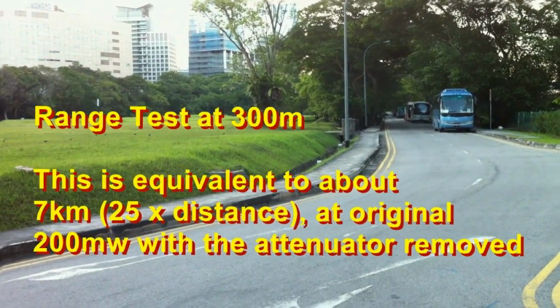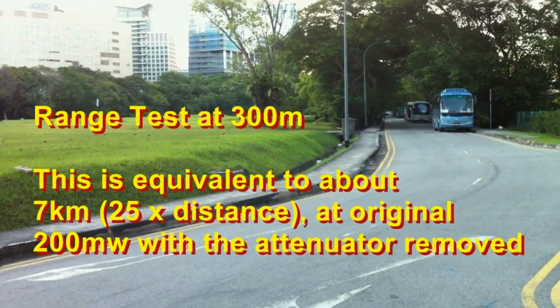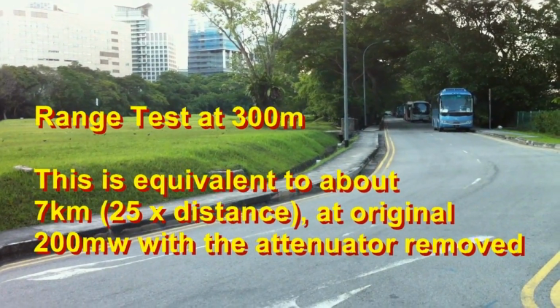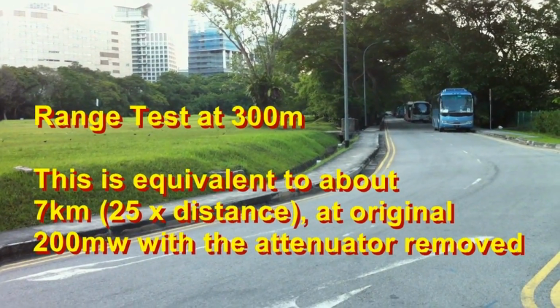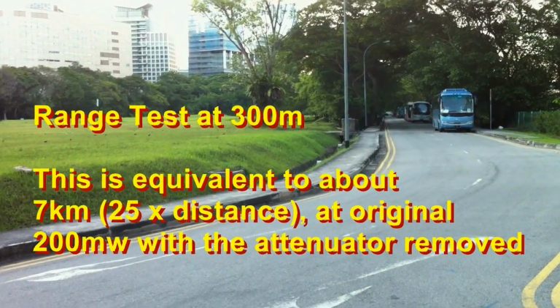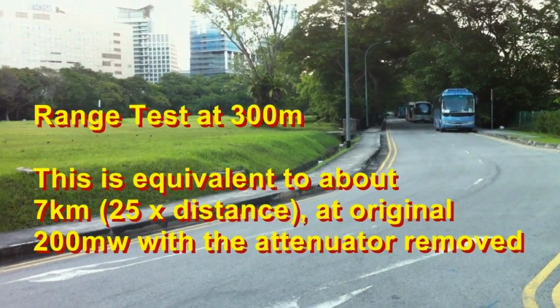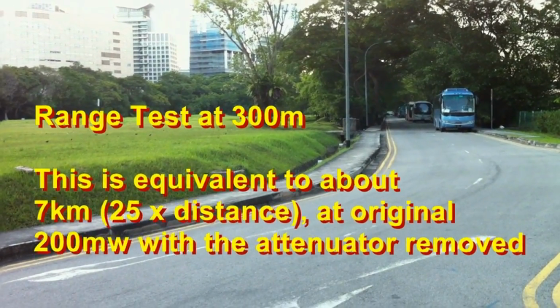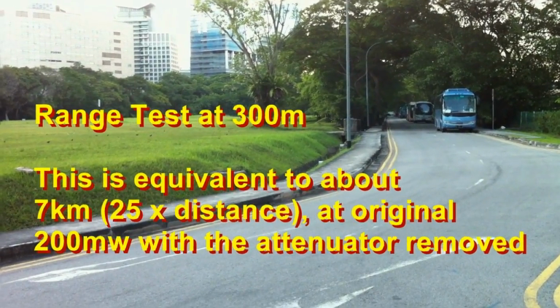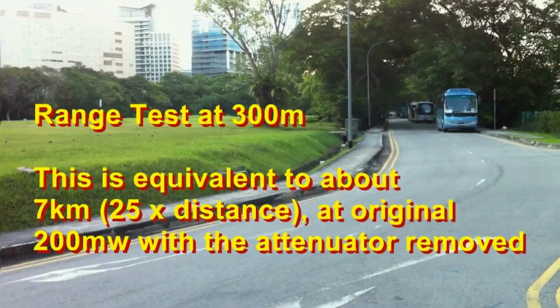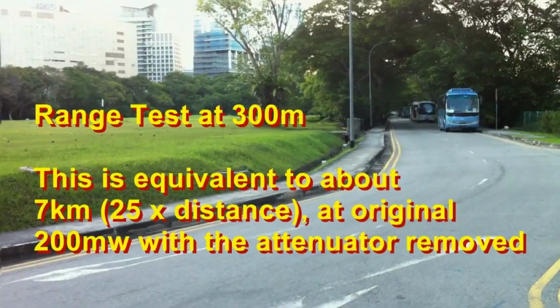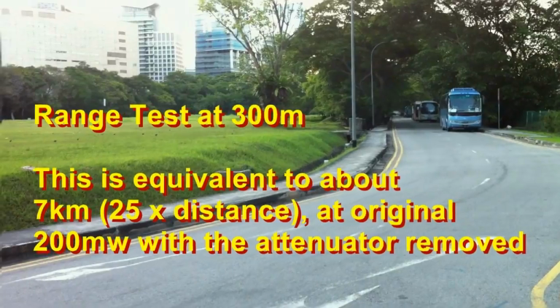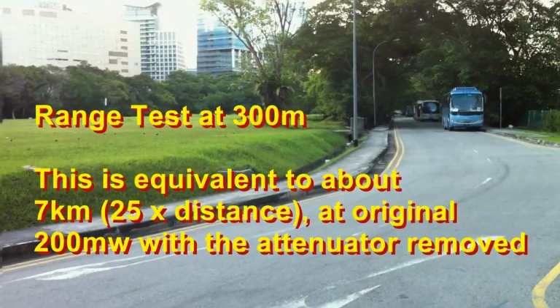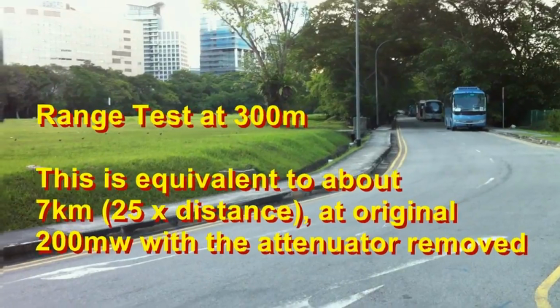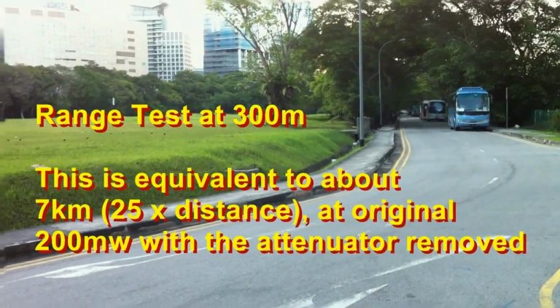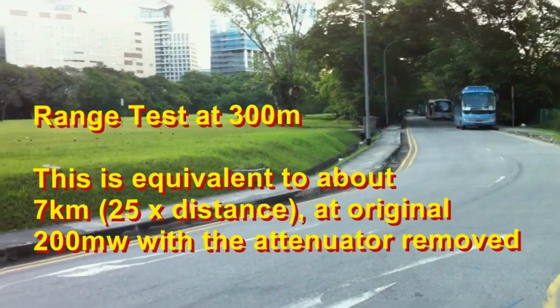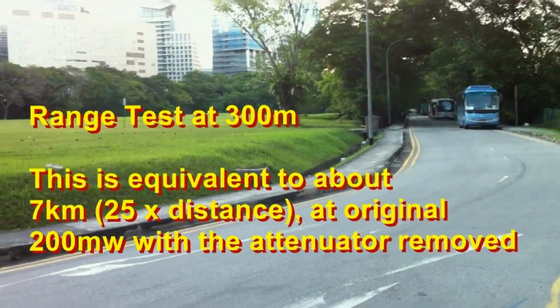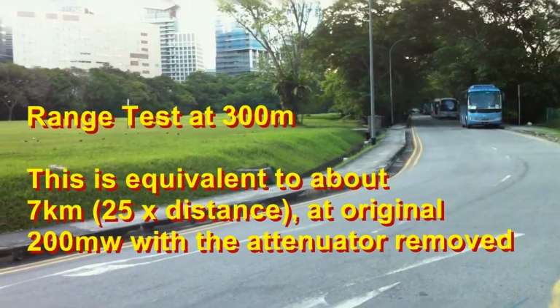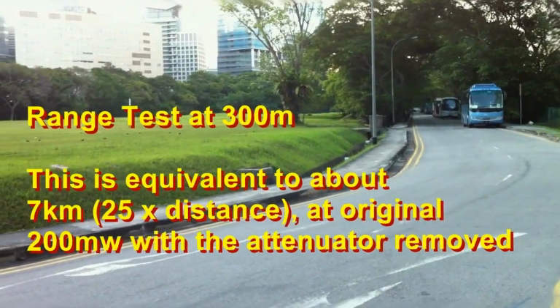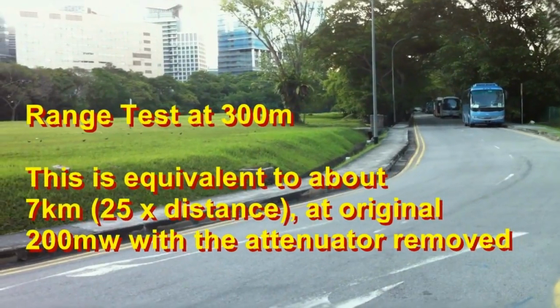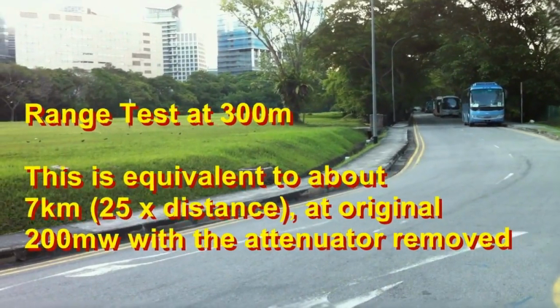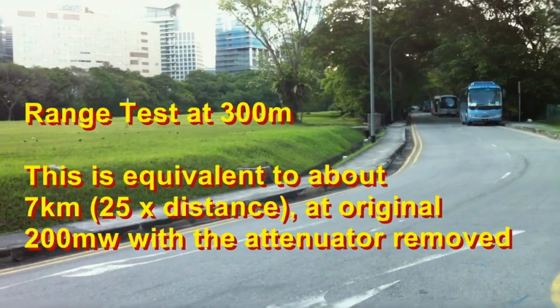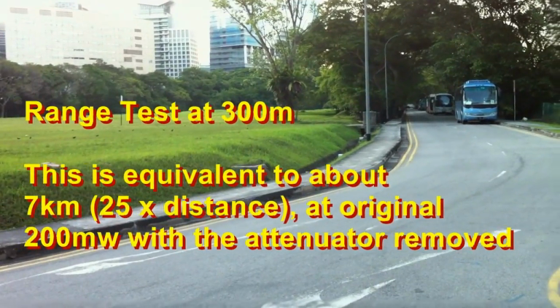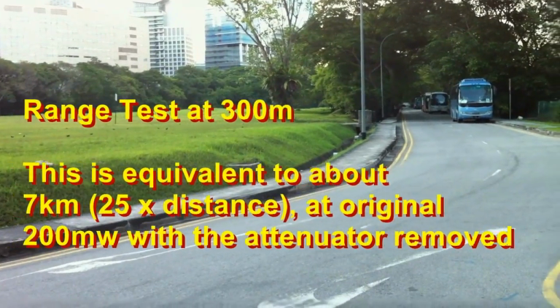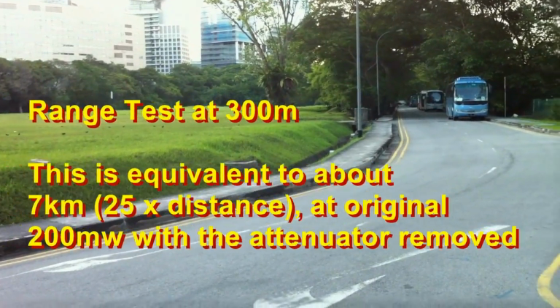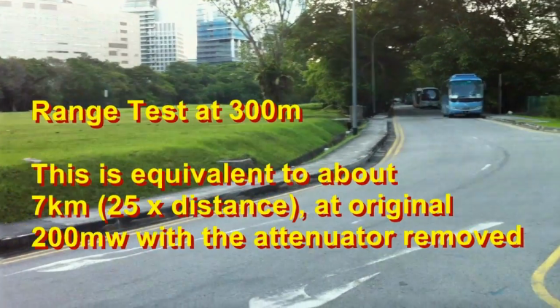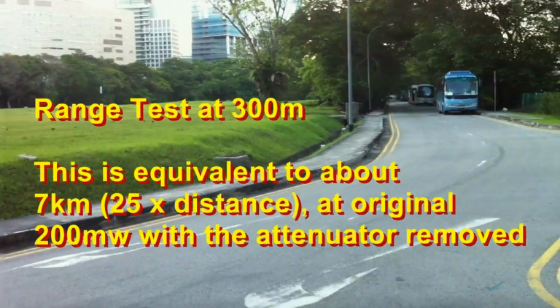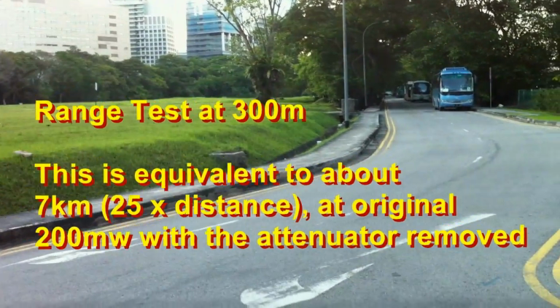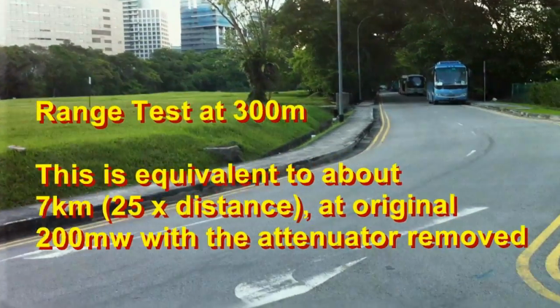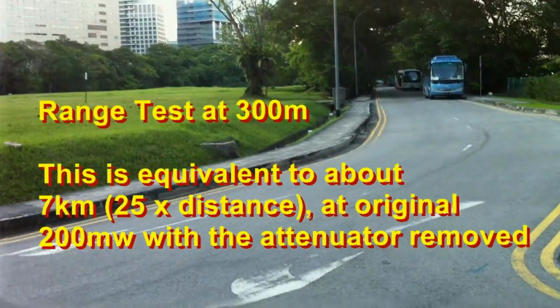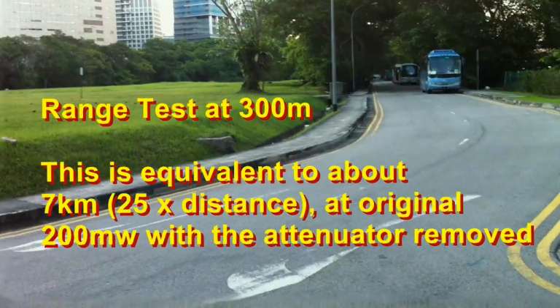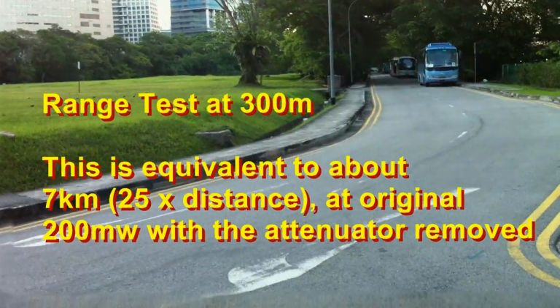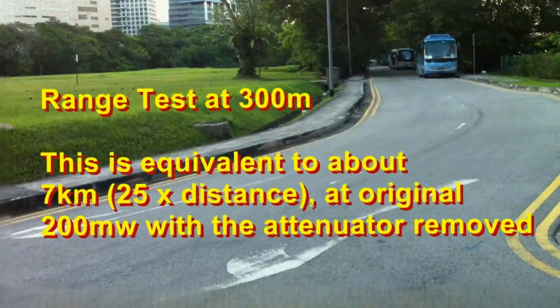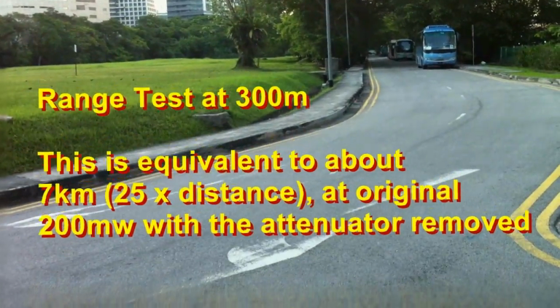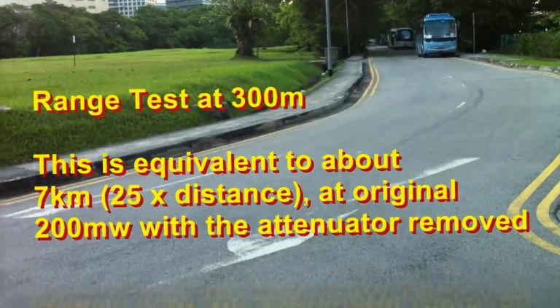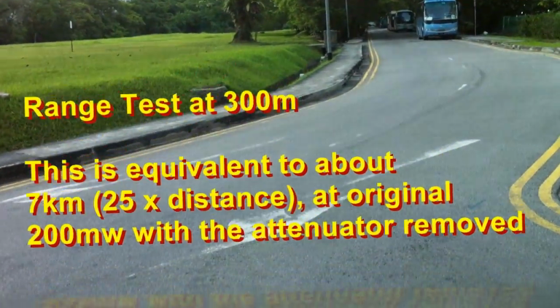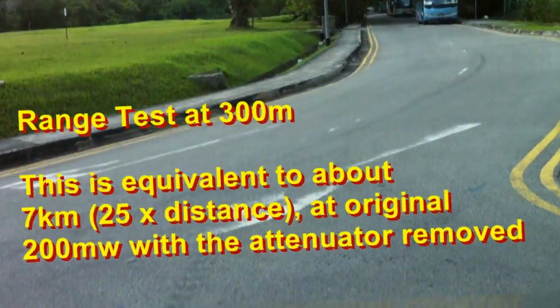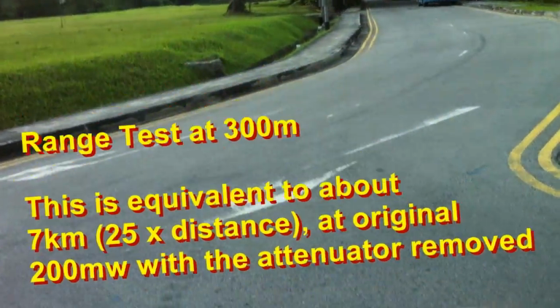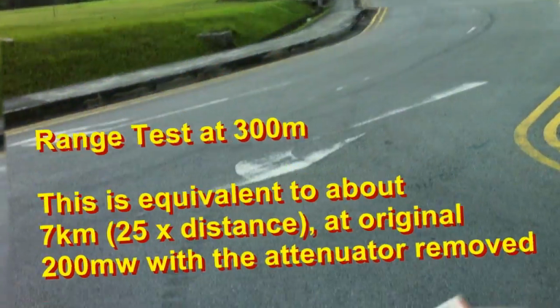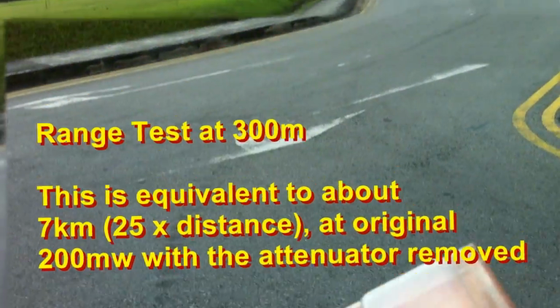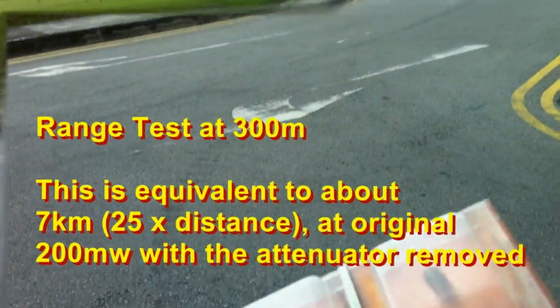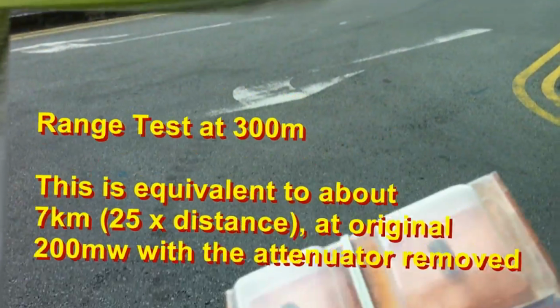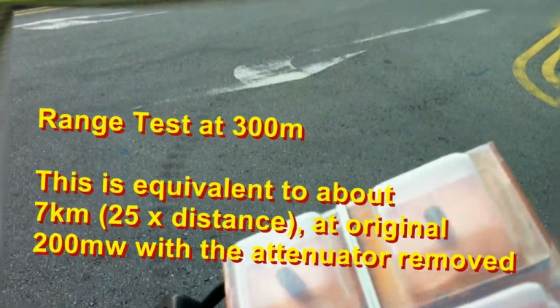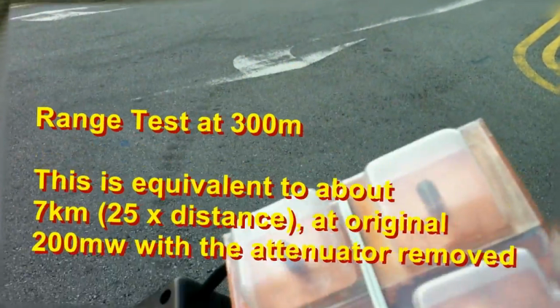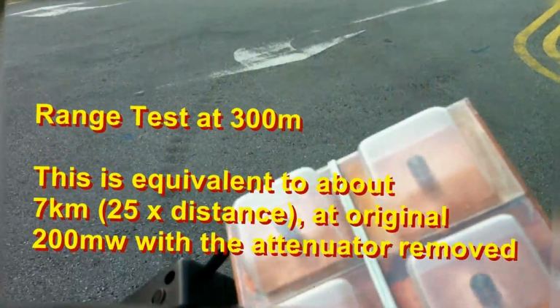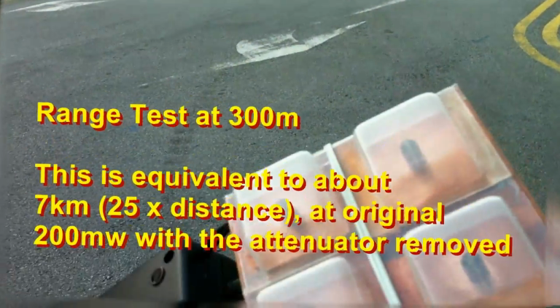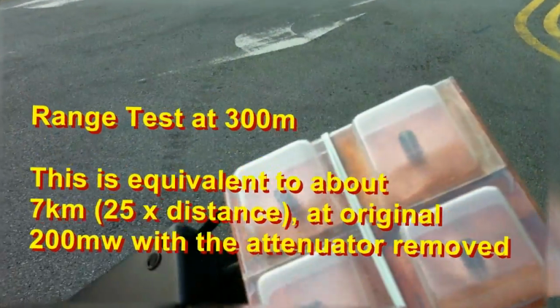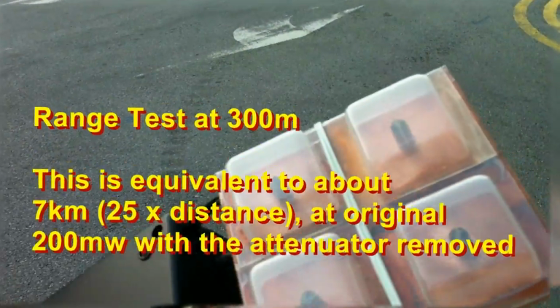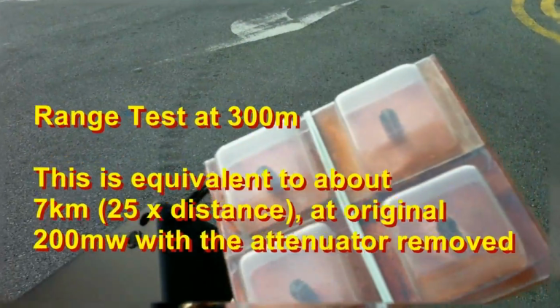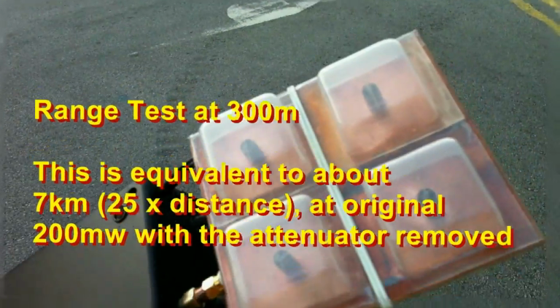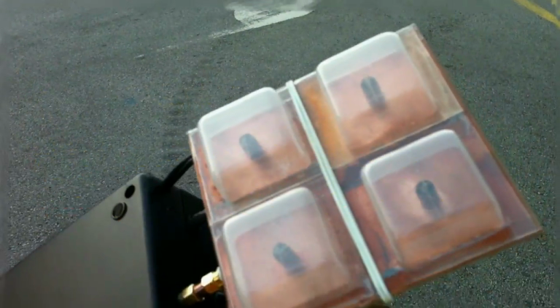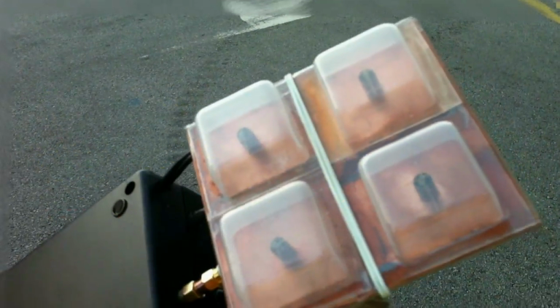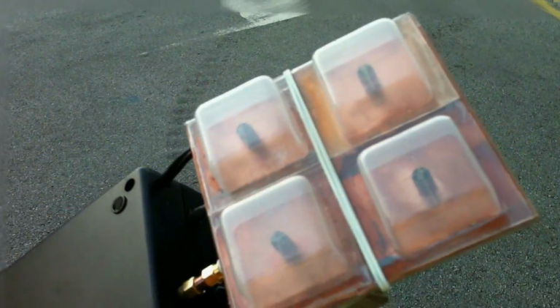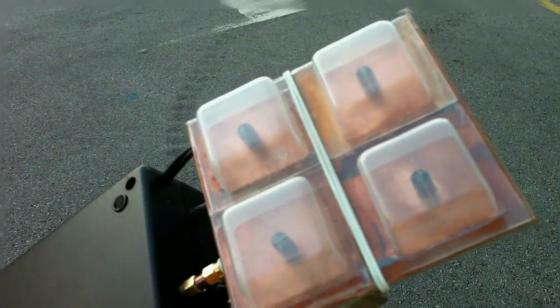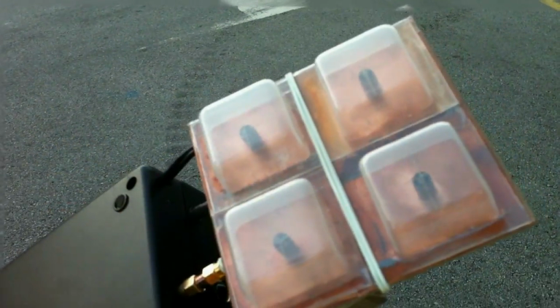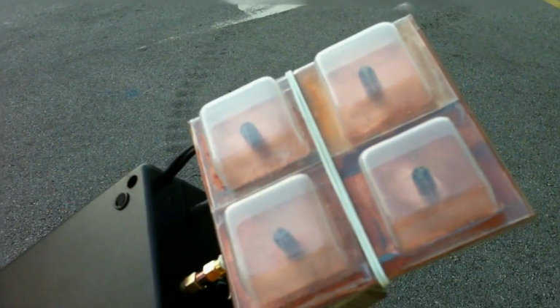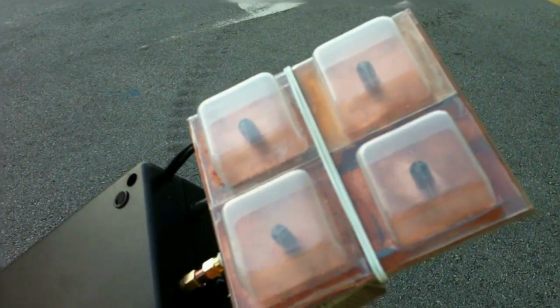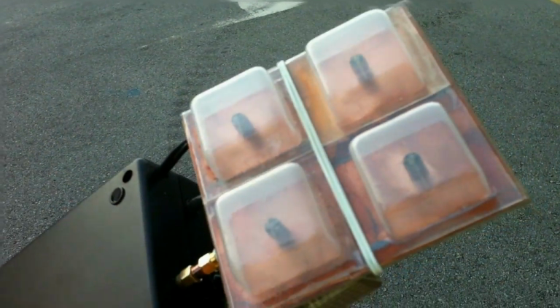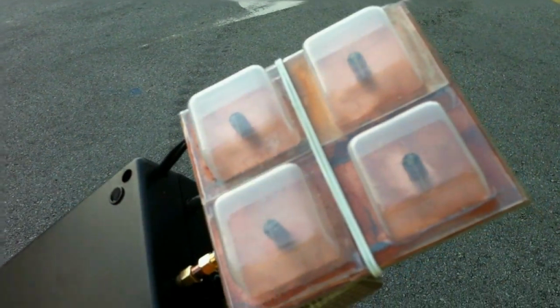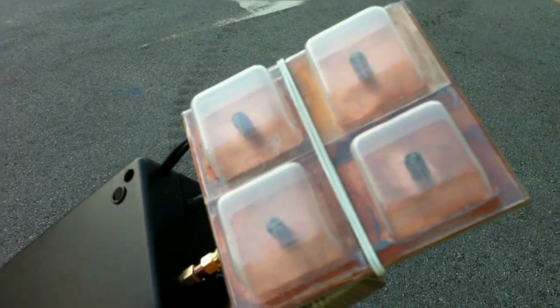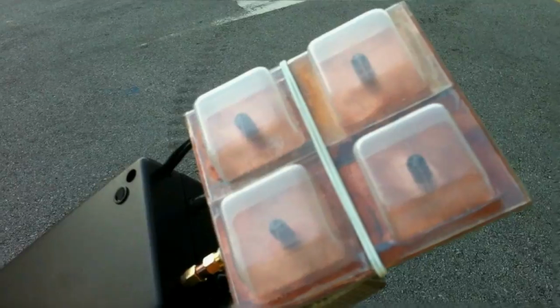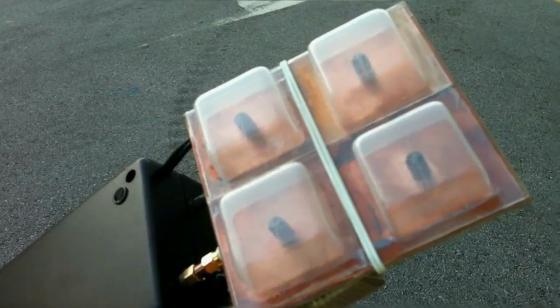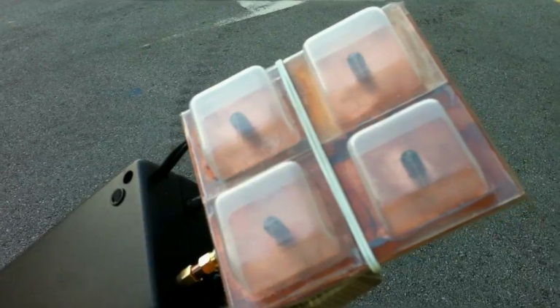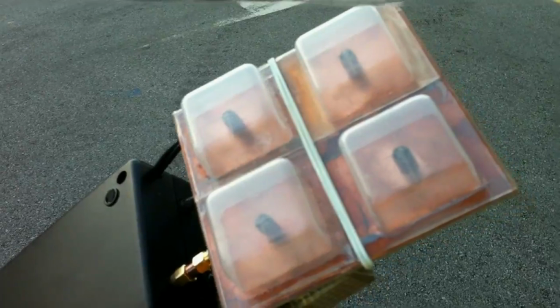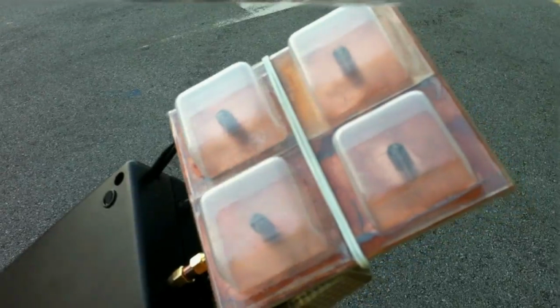At 300m away from the source, this is with the quadruple crosshair antenna.